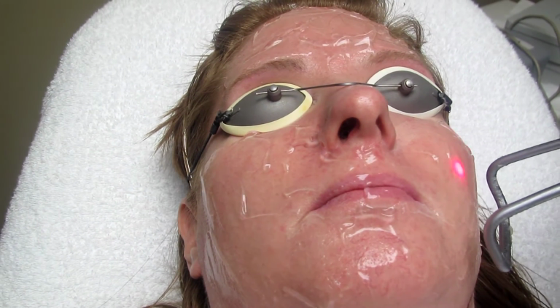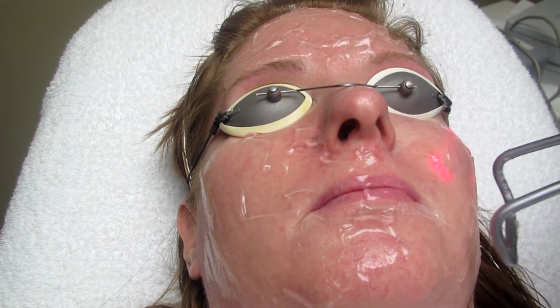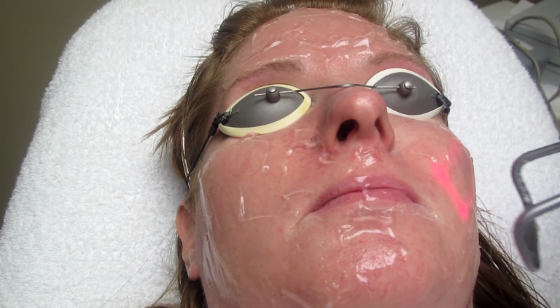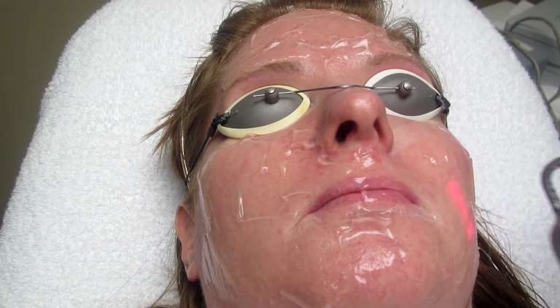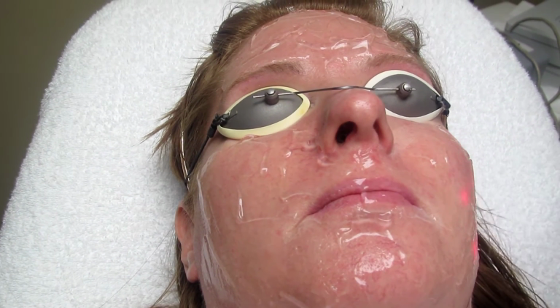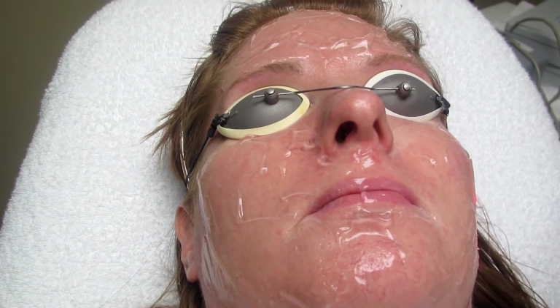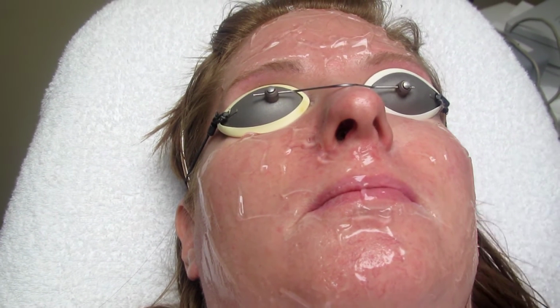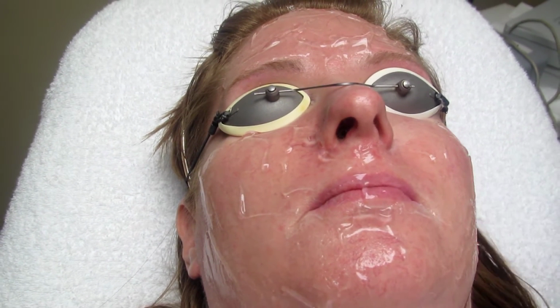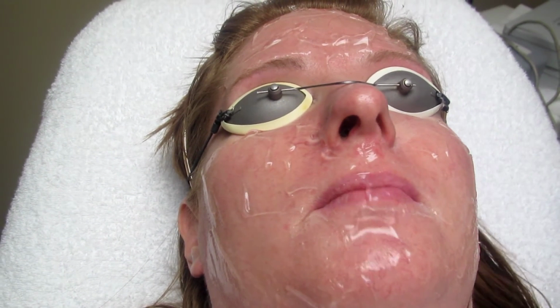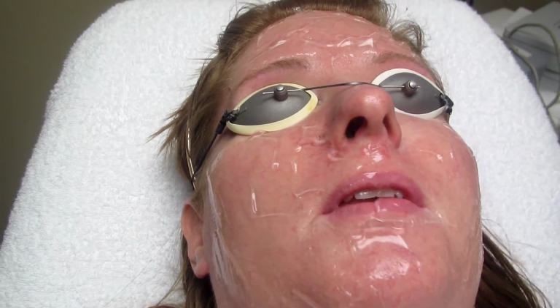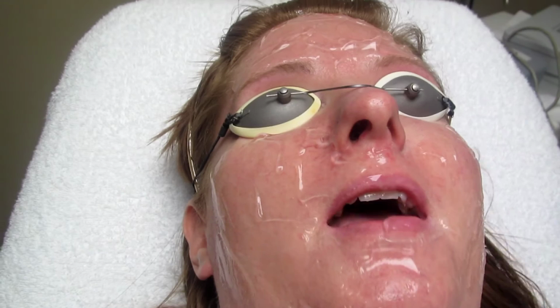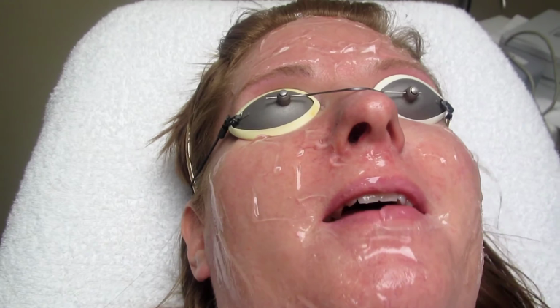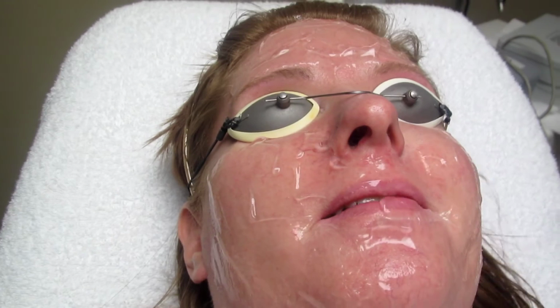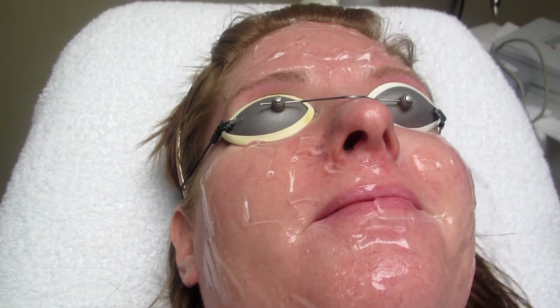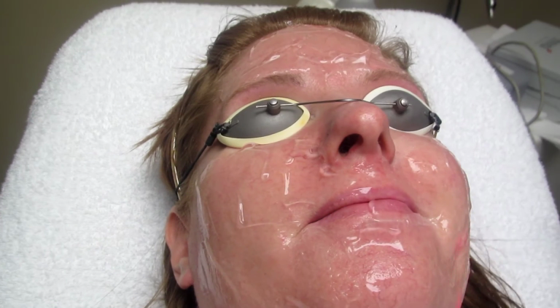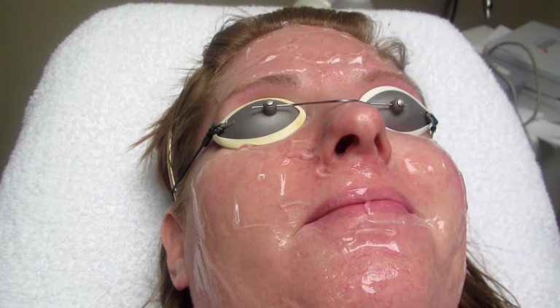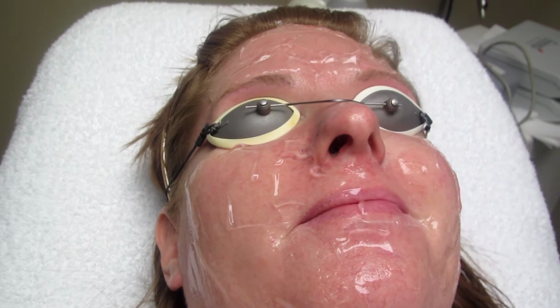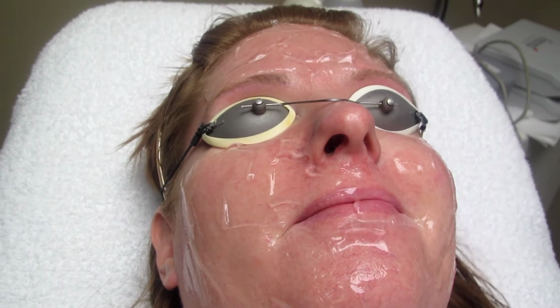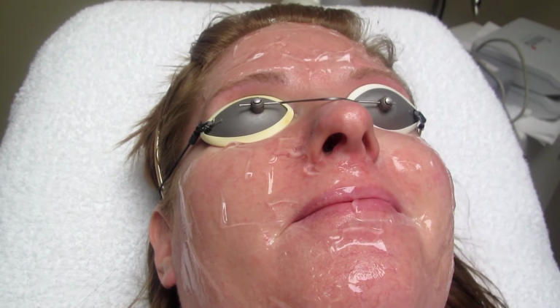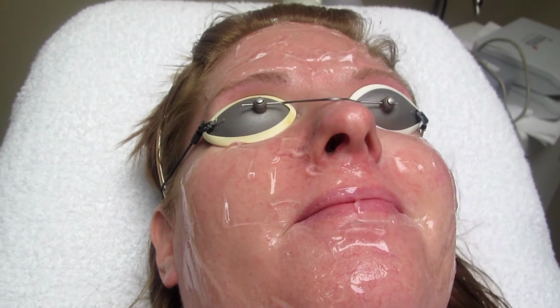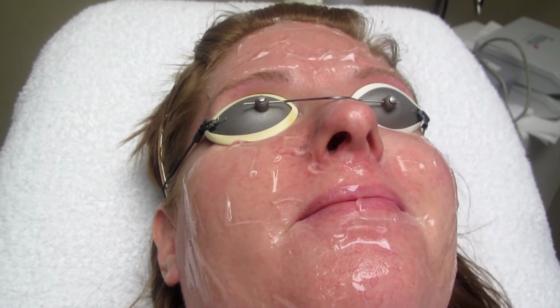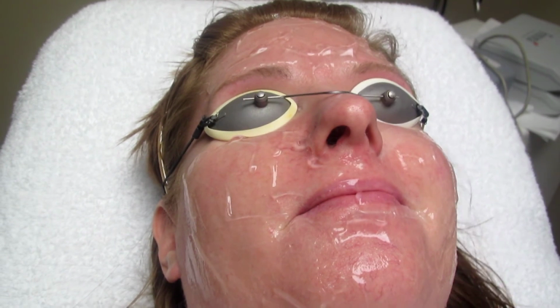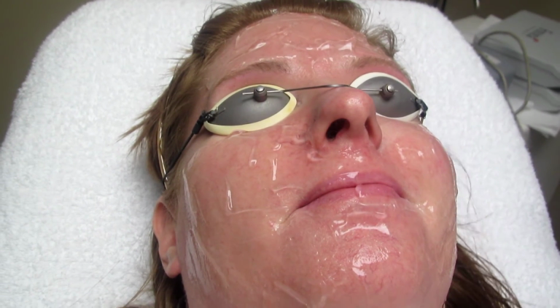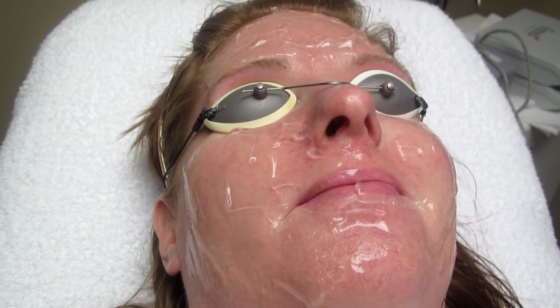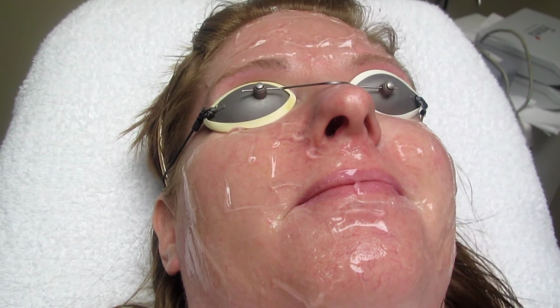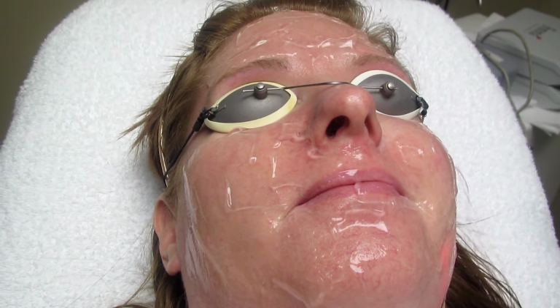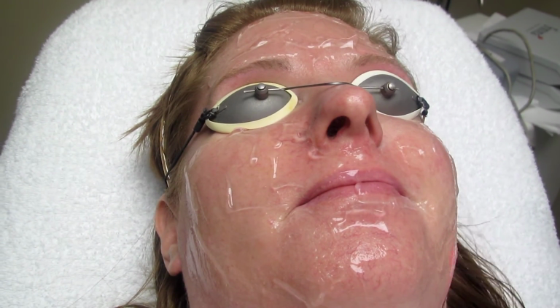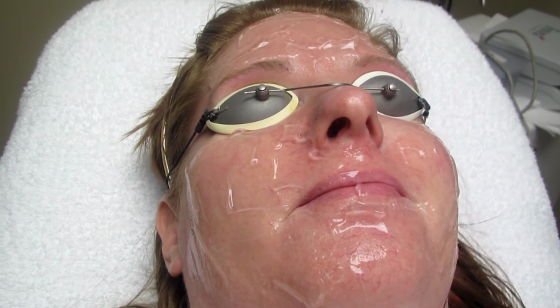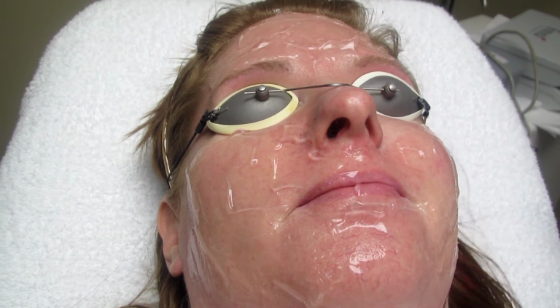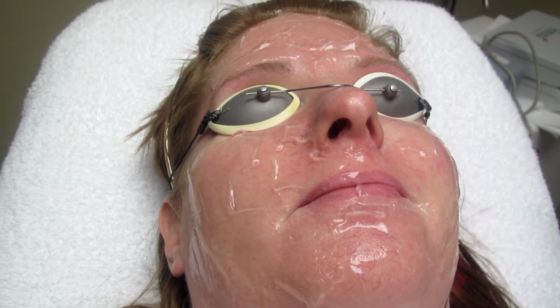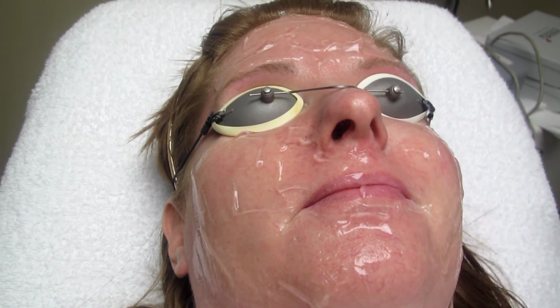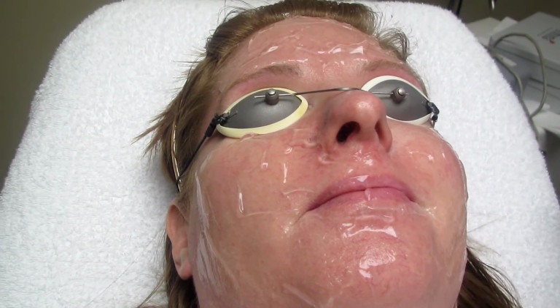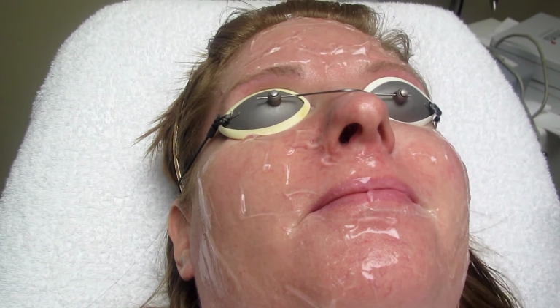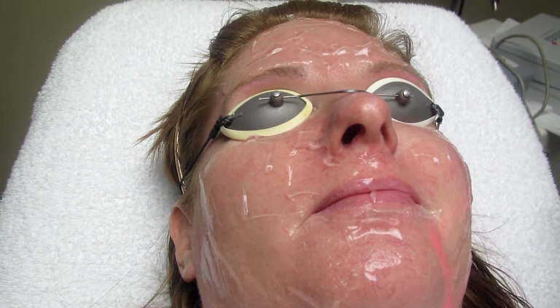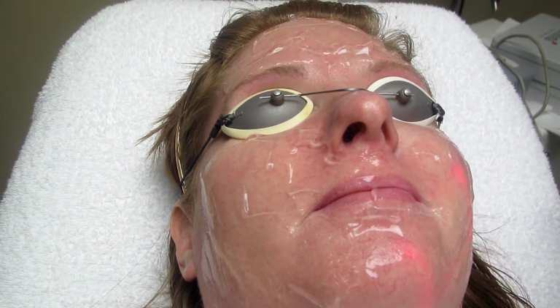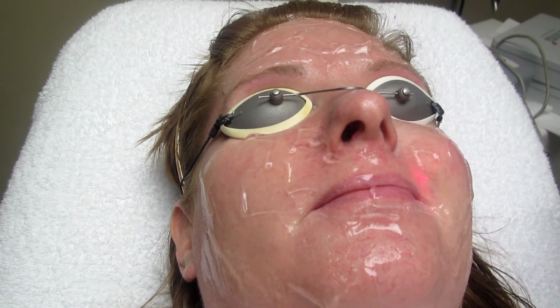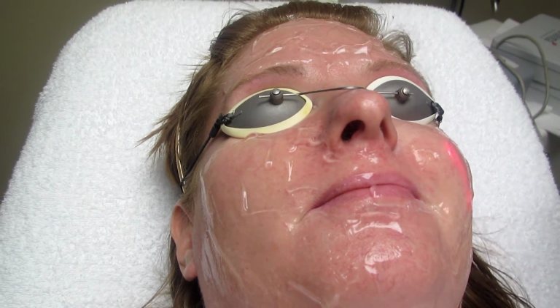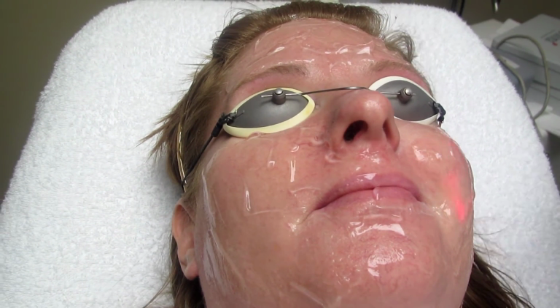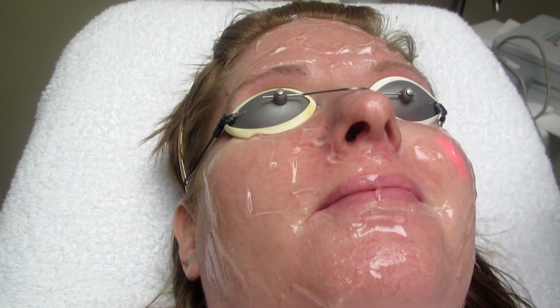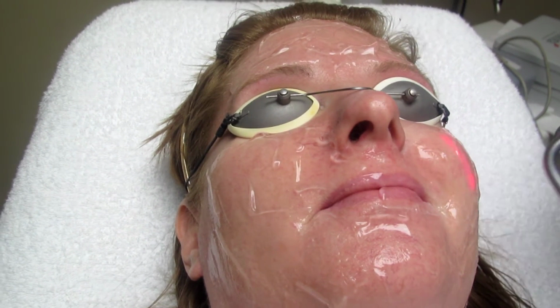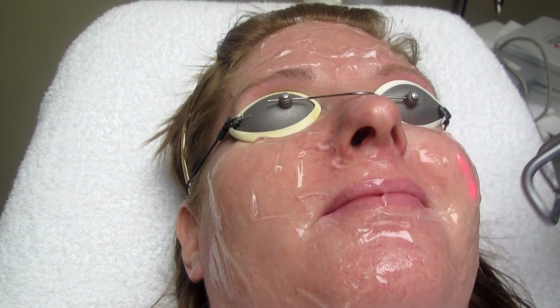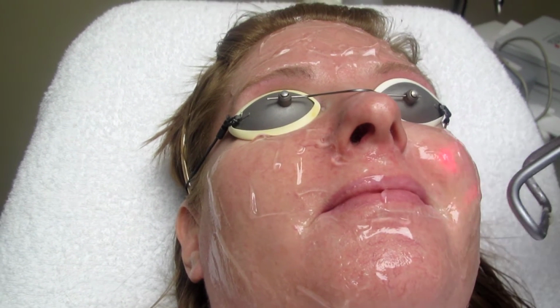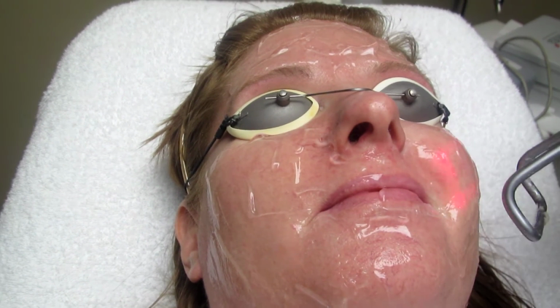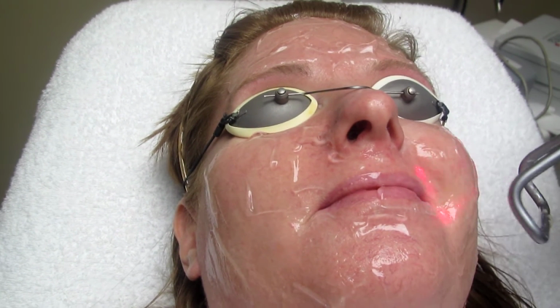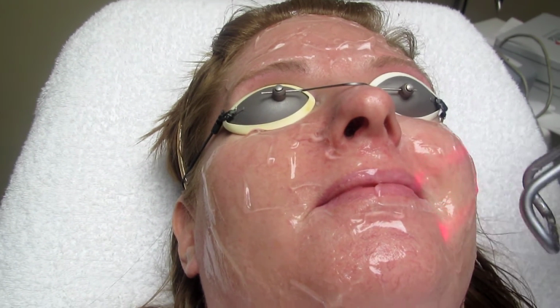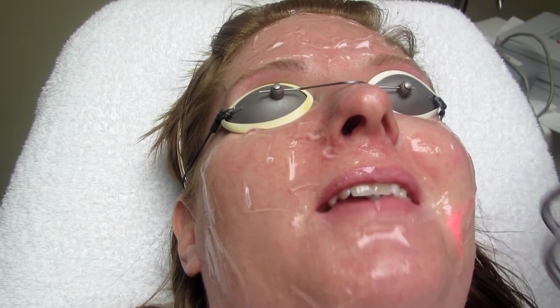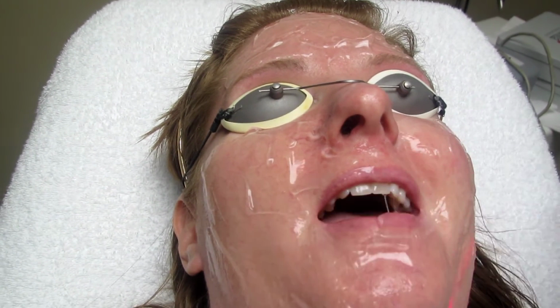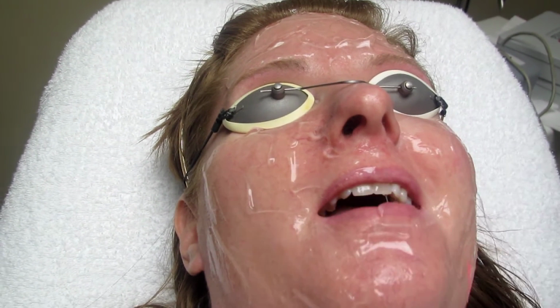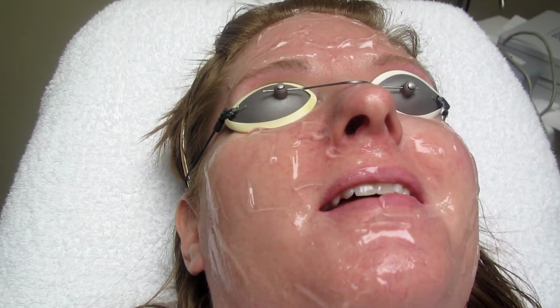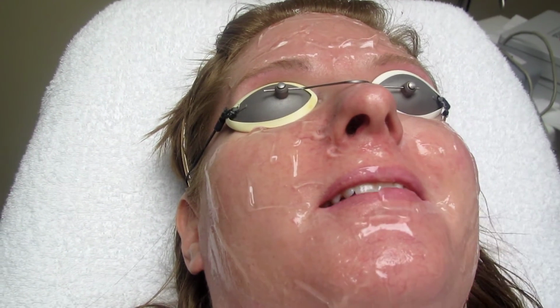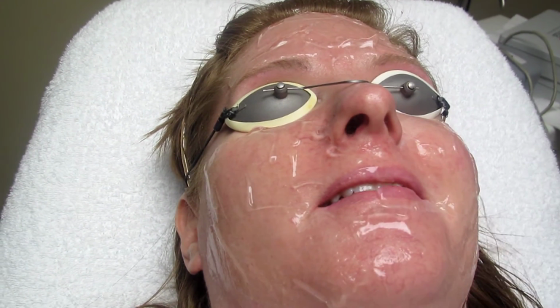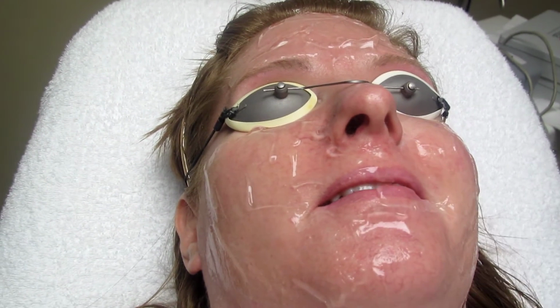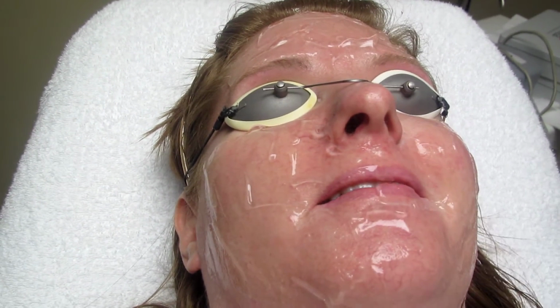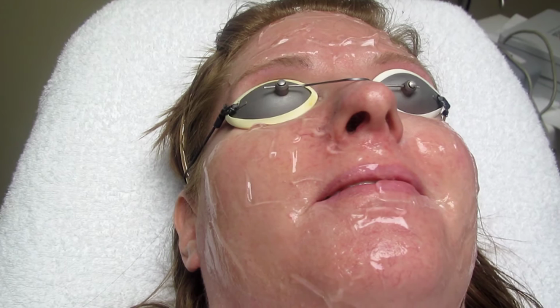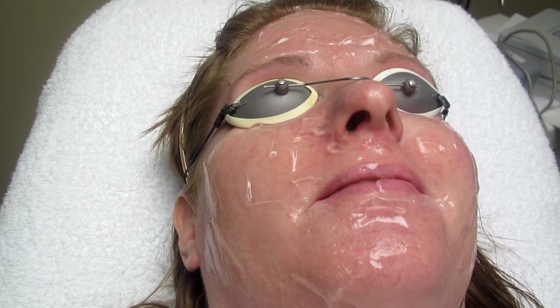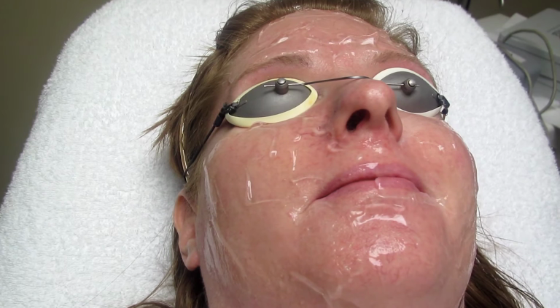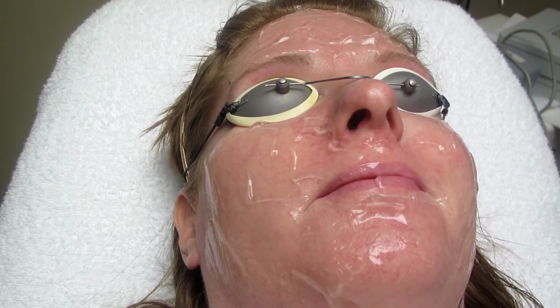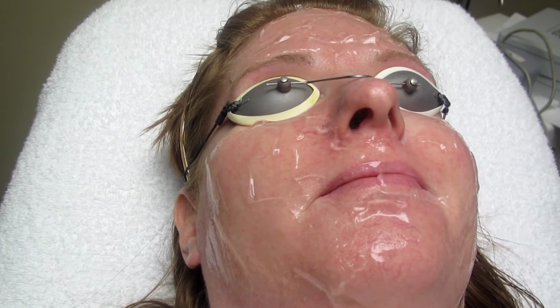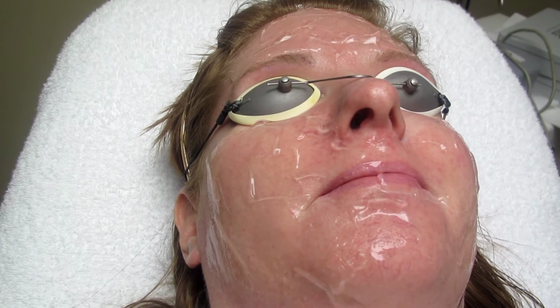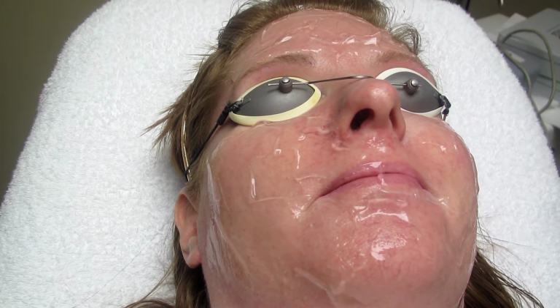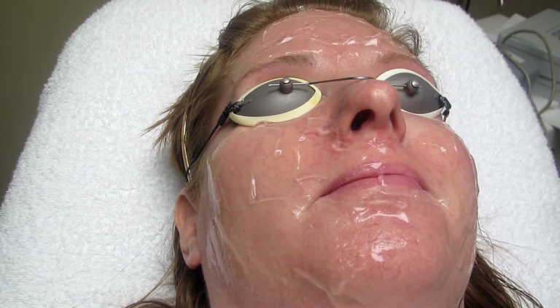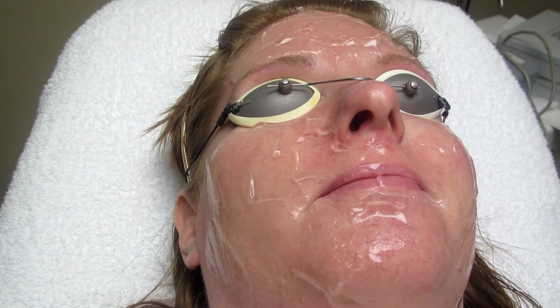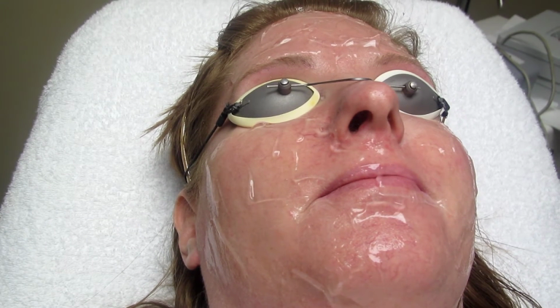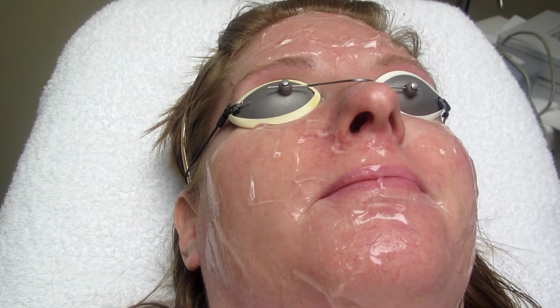Are you okay? Yeah. You feel like a snapping rubber band or something on your face? Yeah. So that's how you're going to feel.